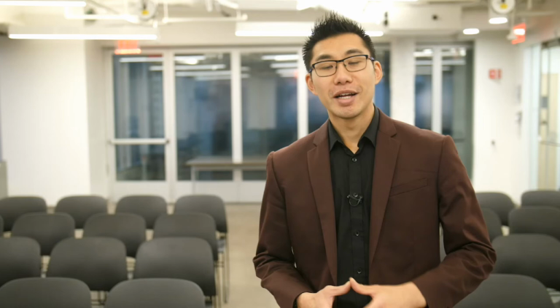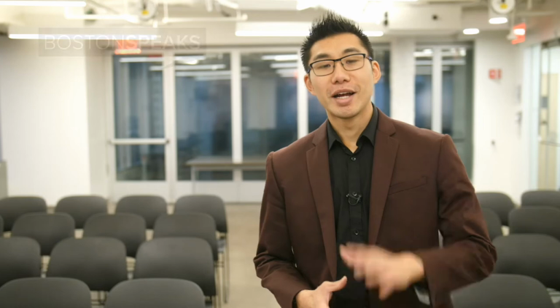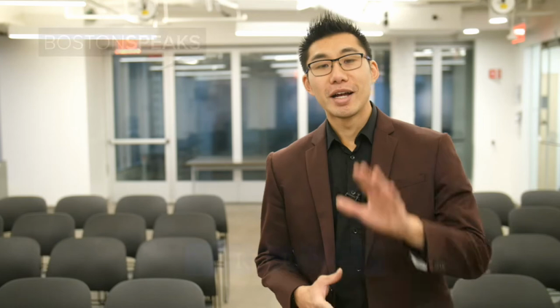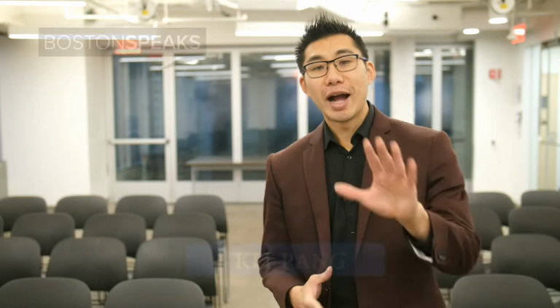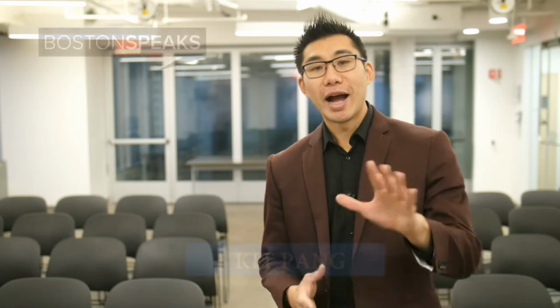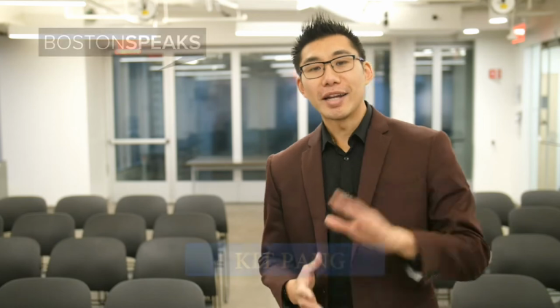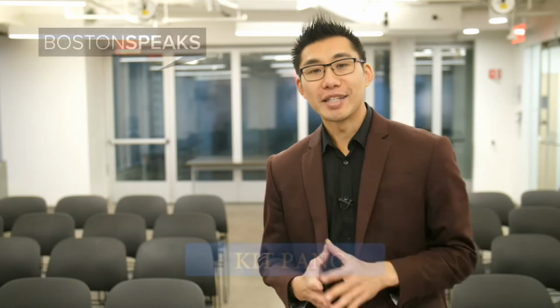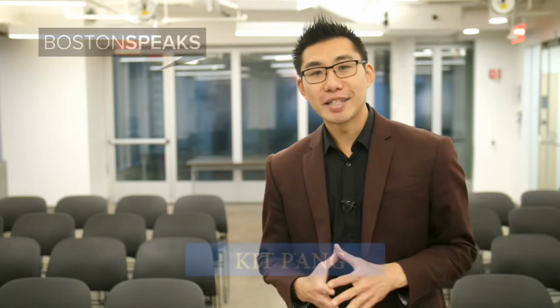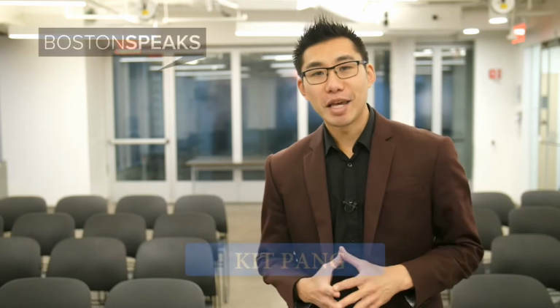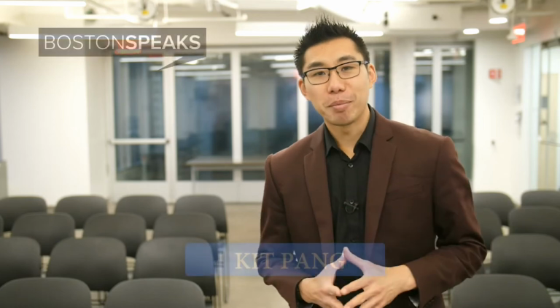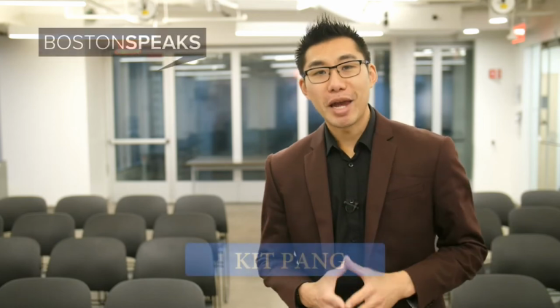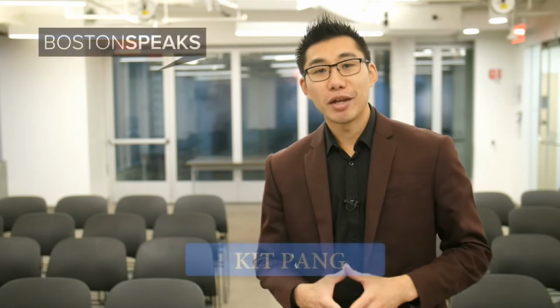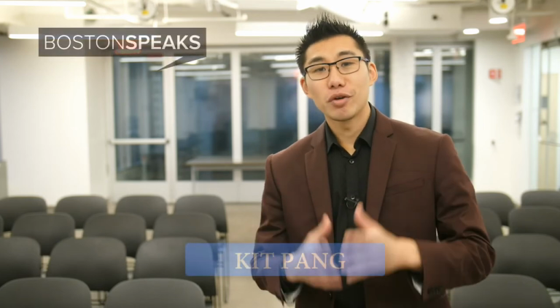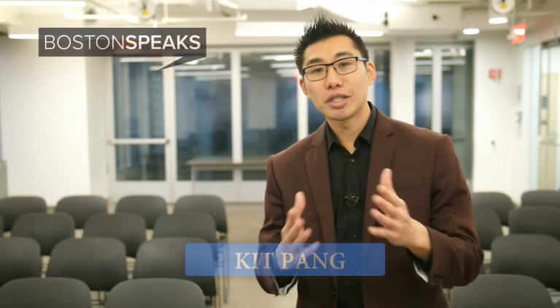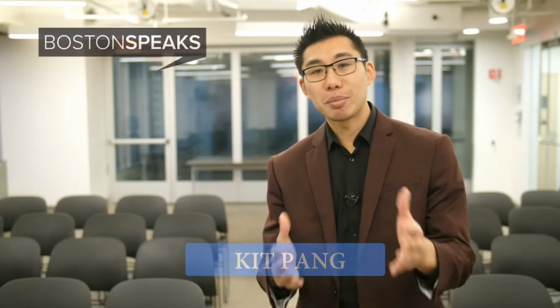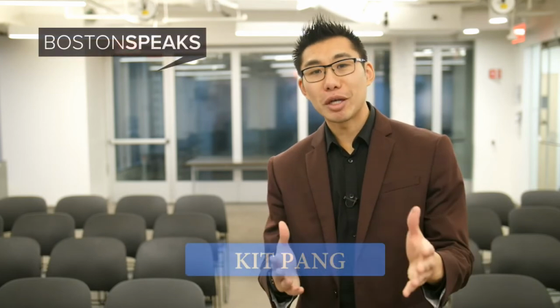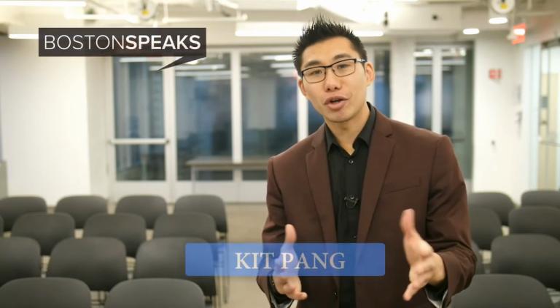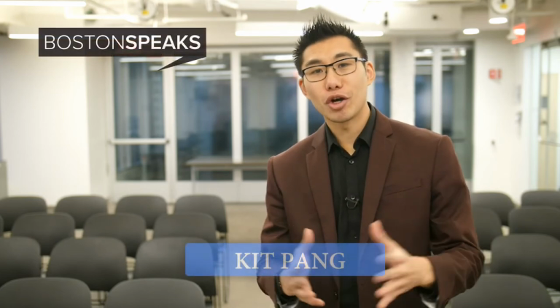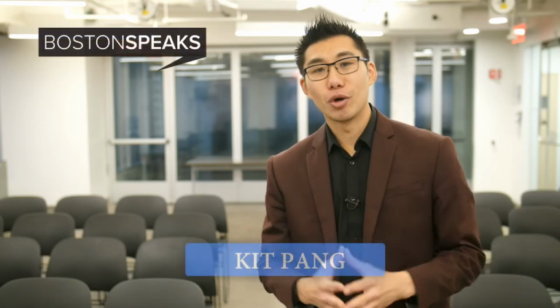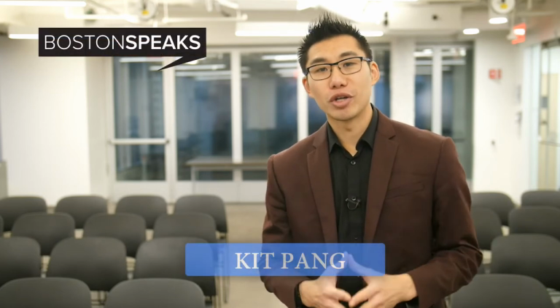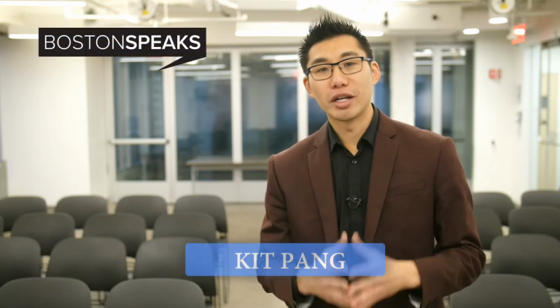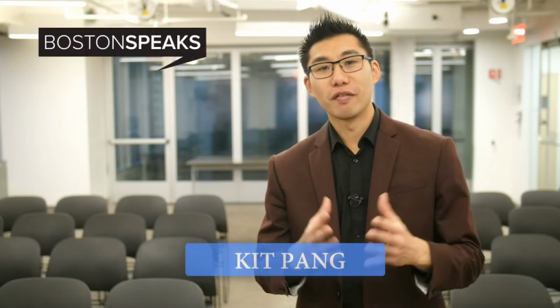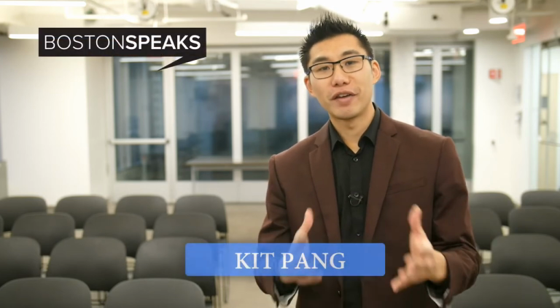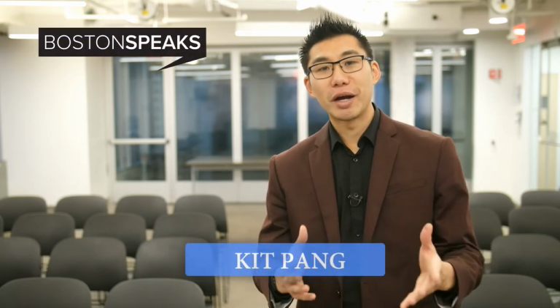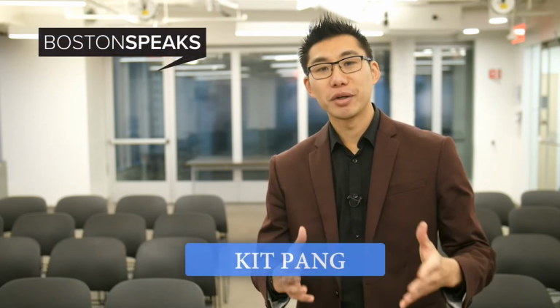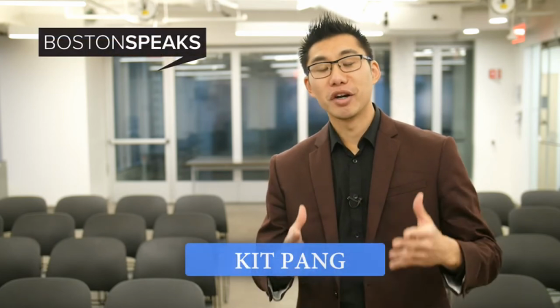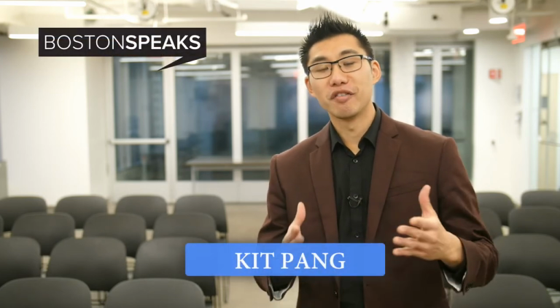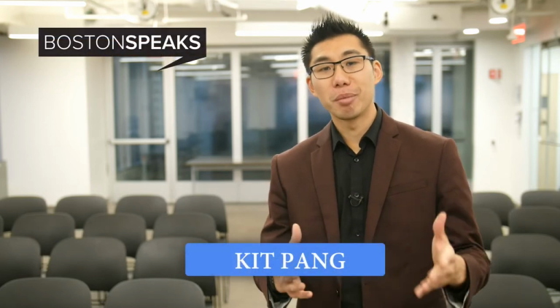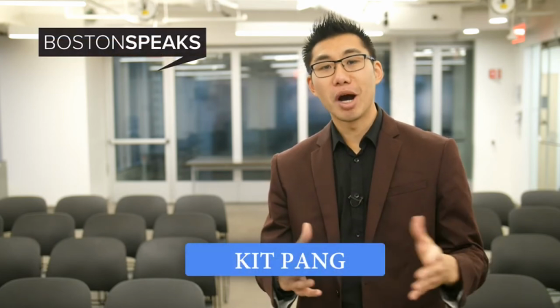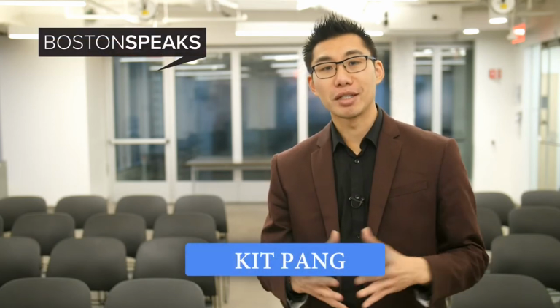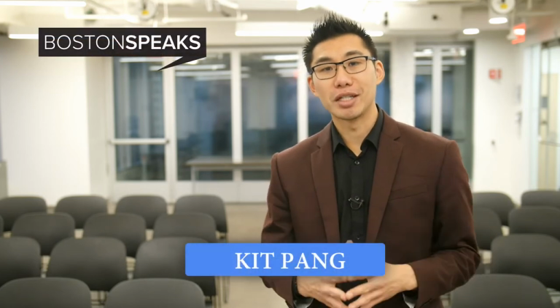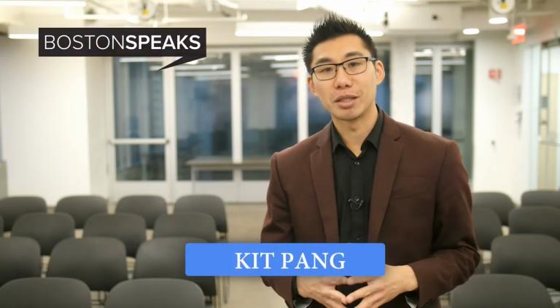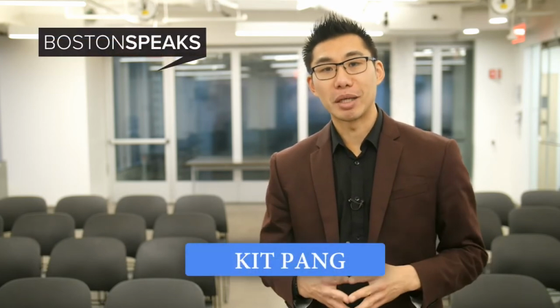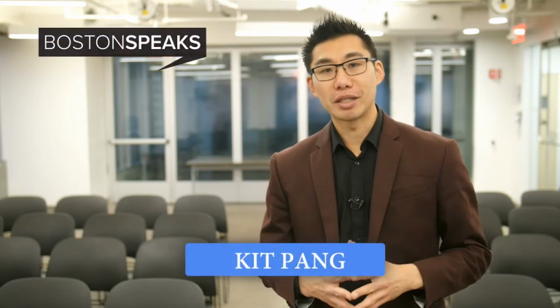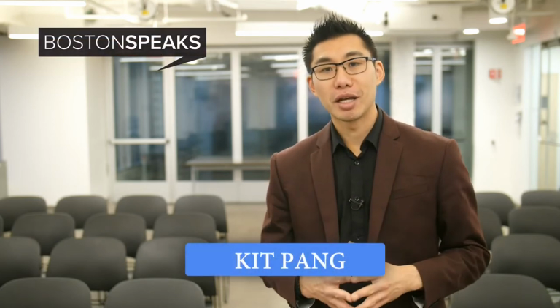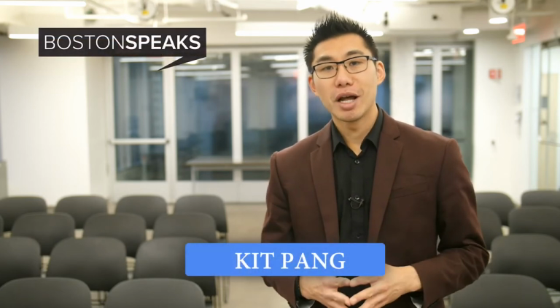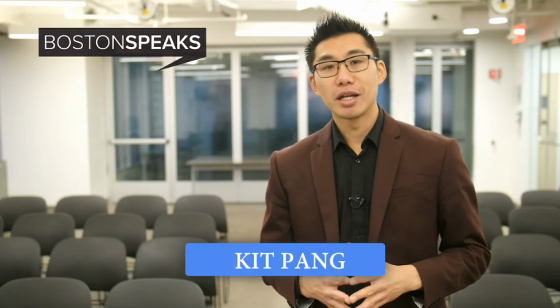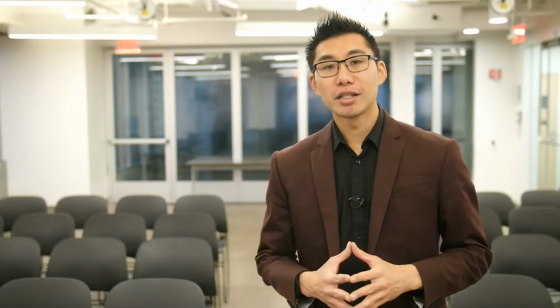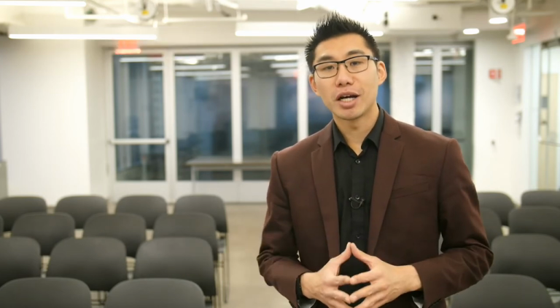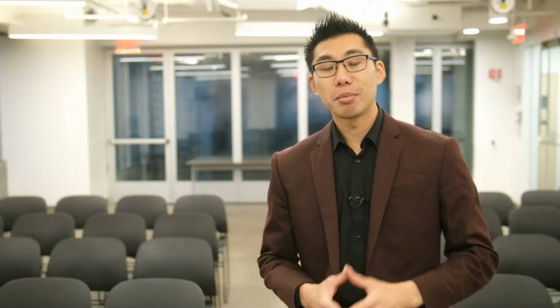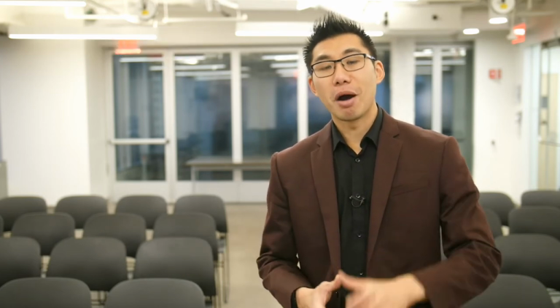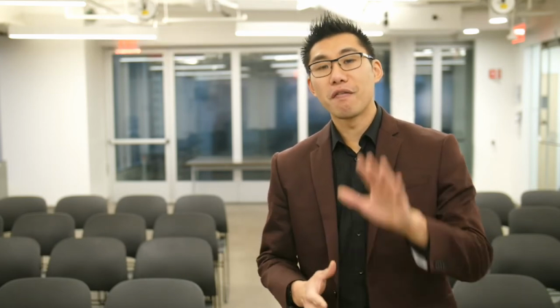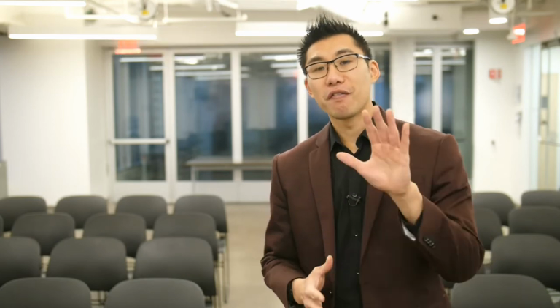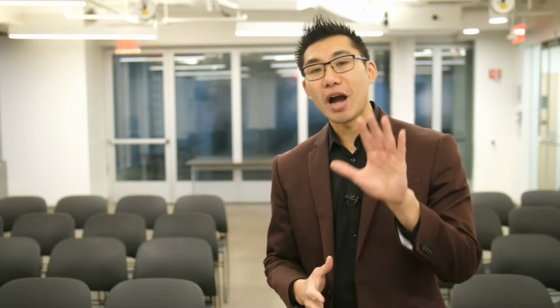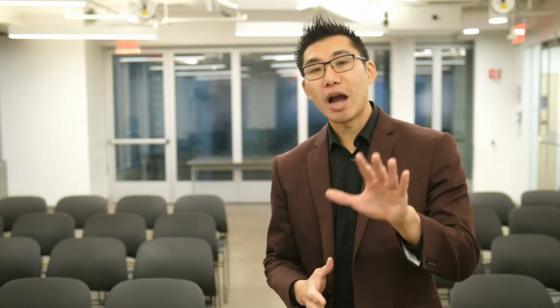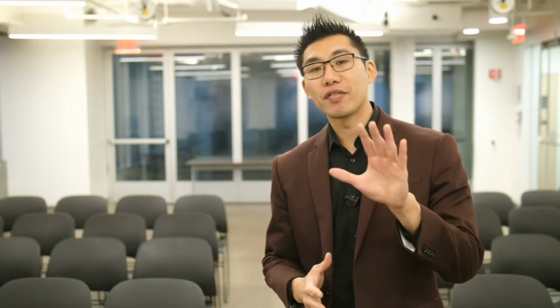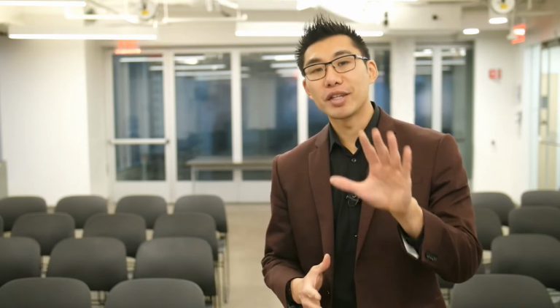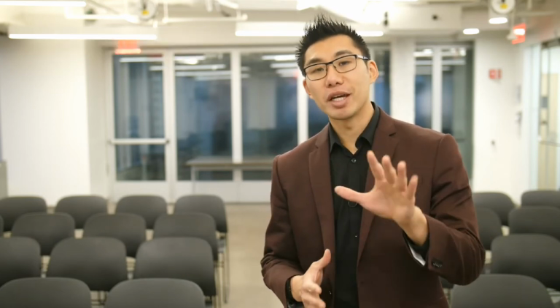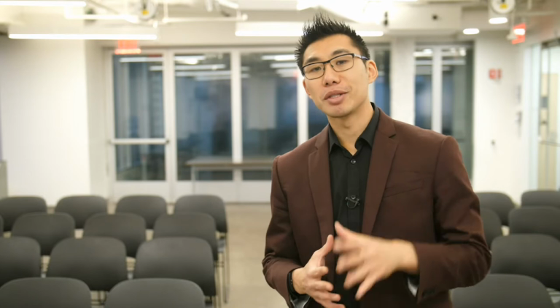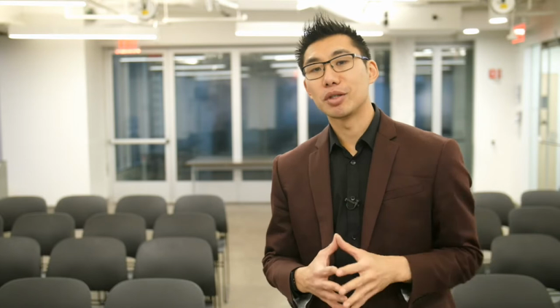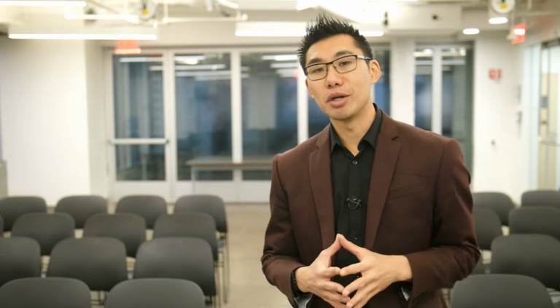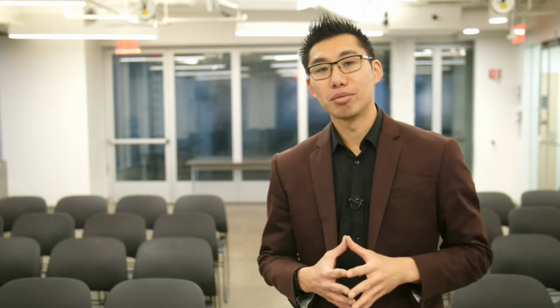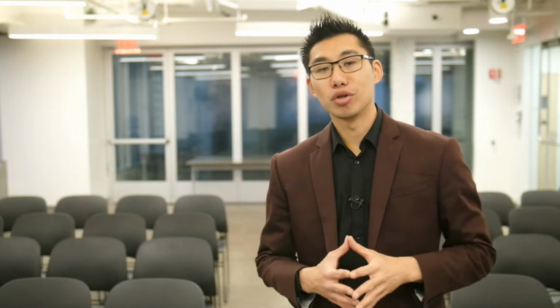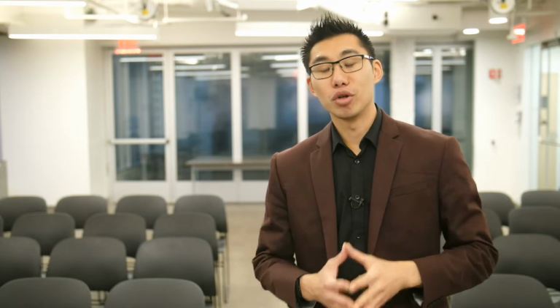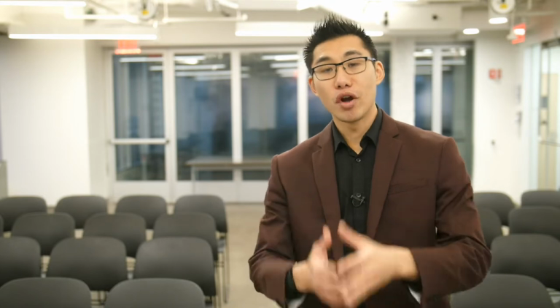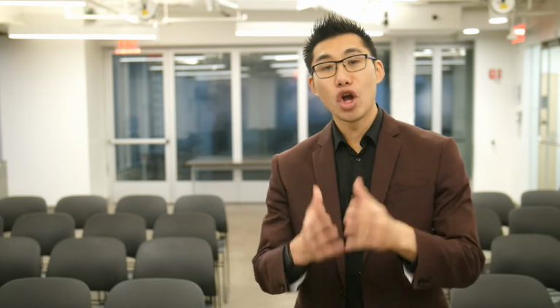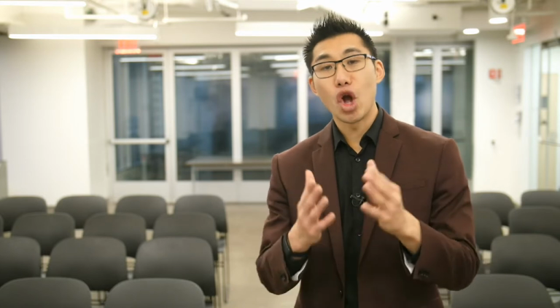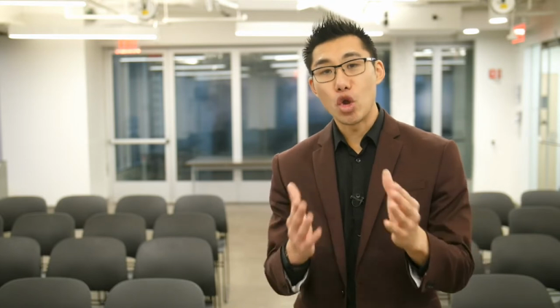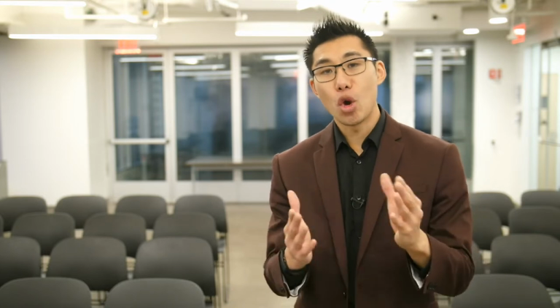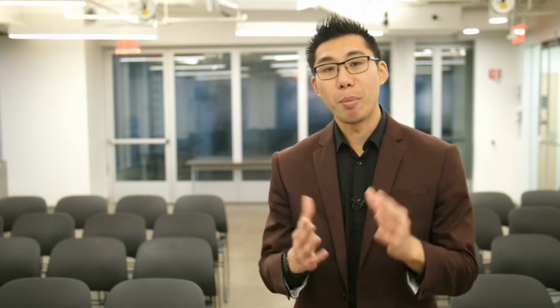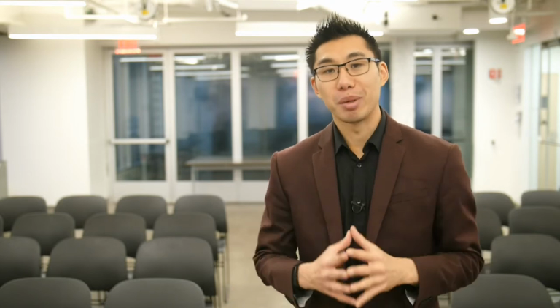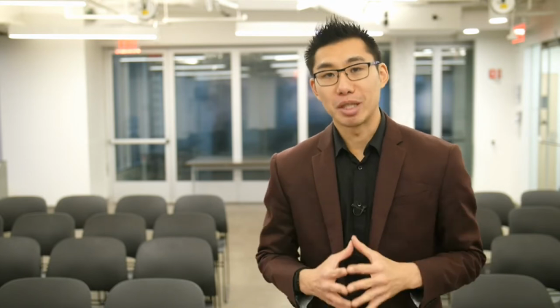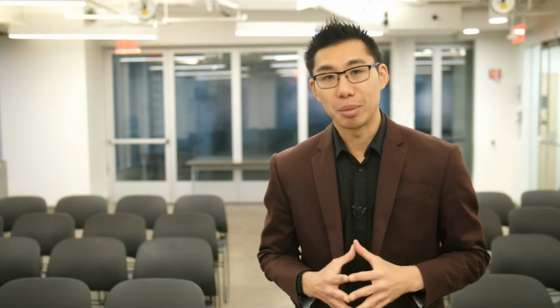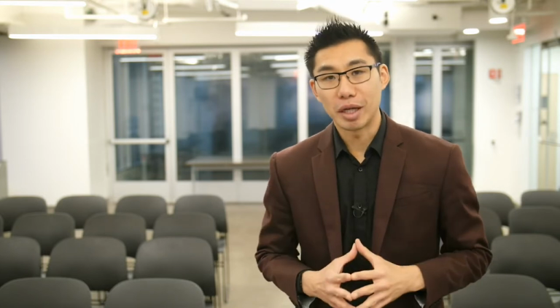Hi, this is Kit Pang, your speaker coach and the founder of Boston Speaks. Let's talk about five tips to improve your public speaking.